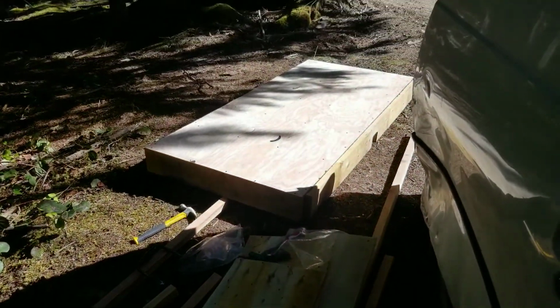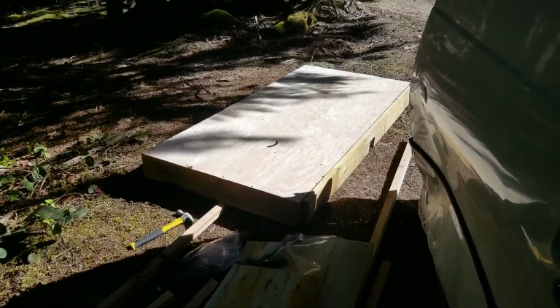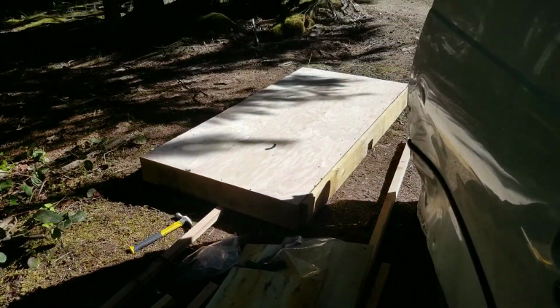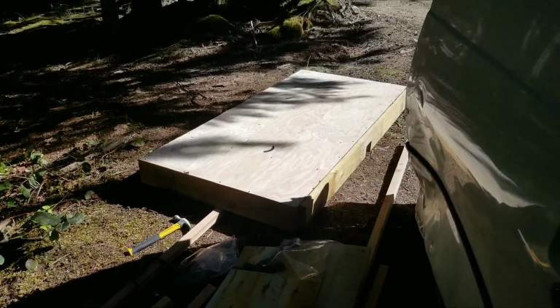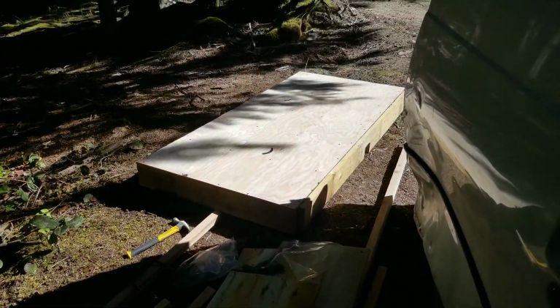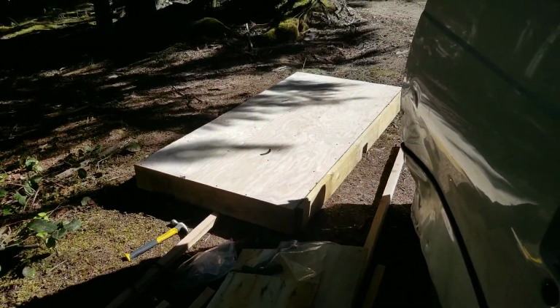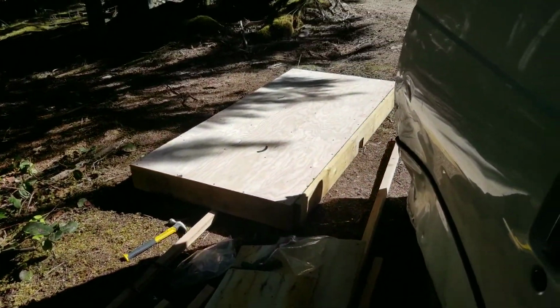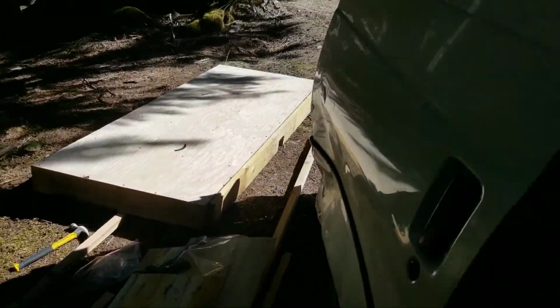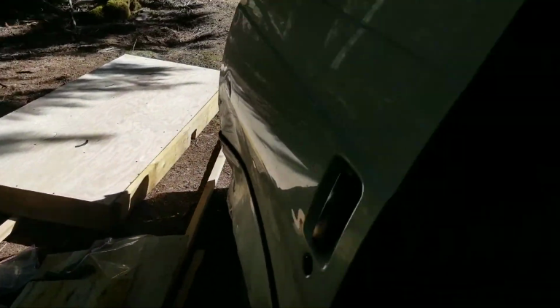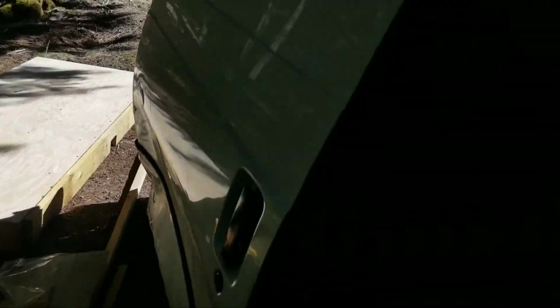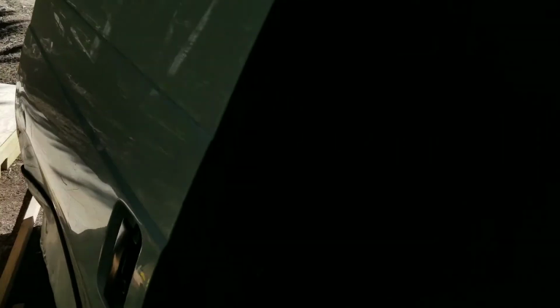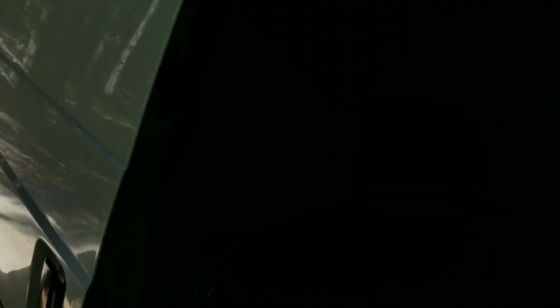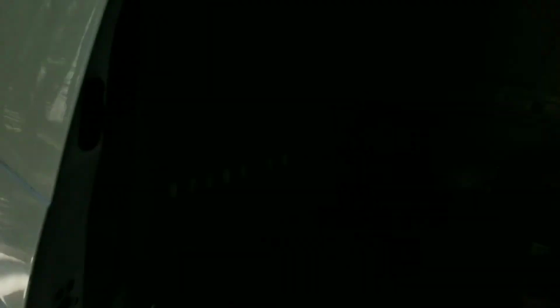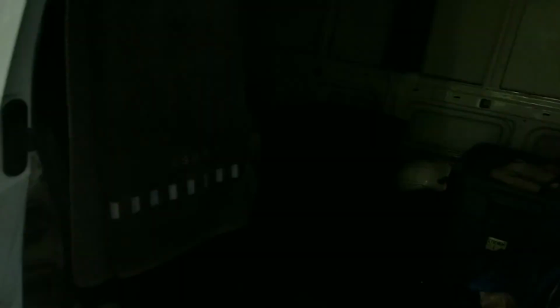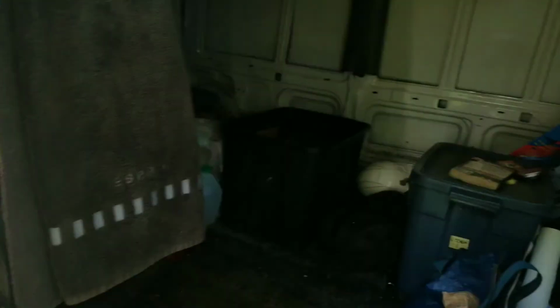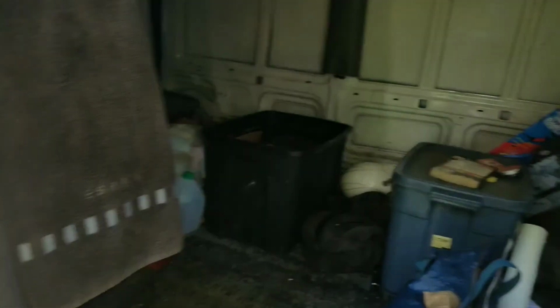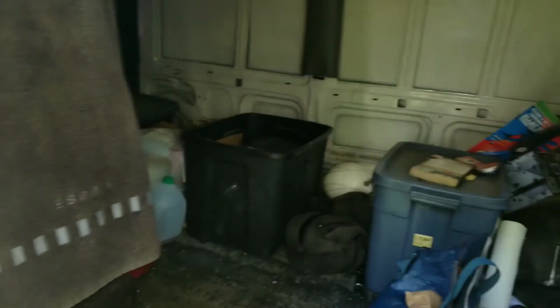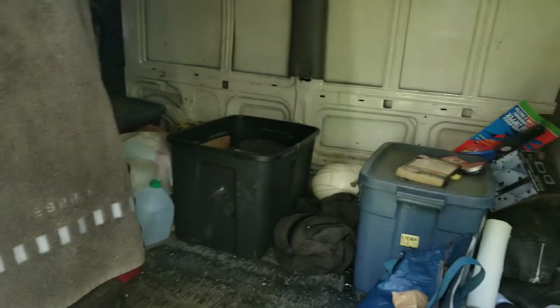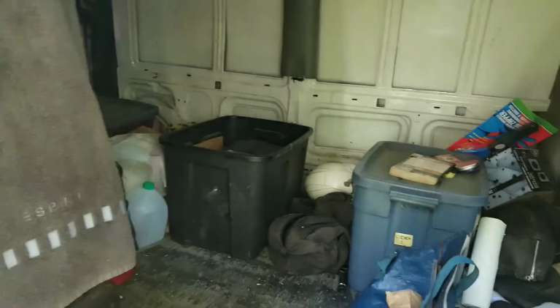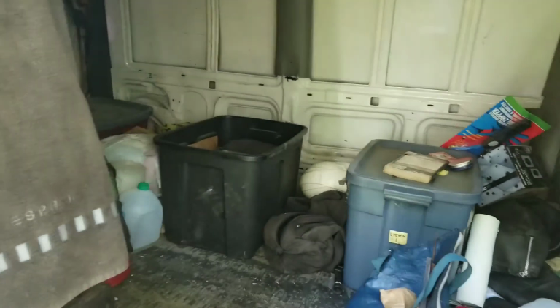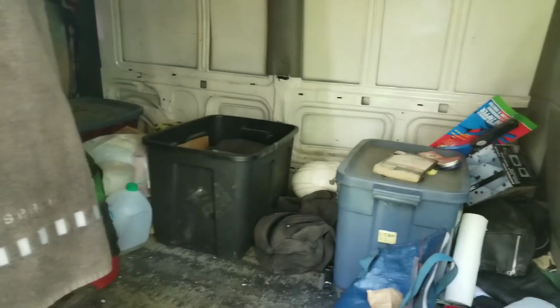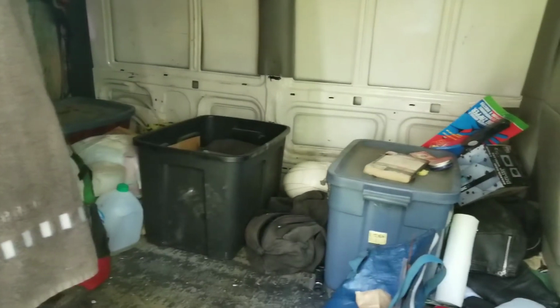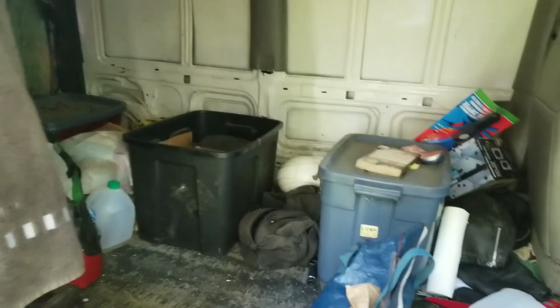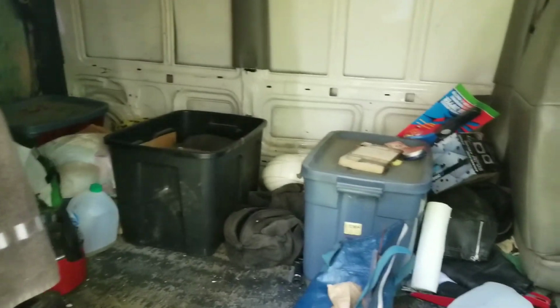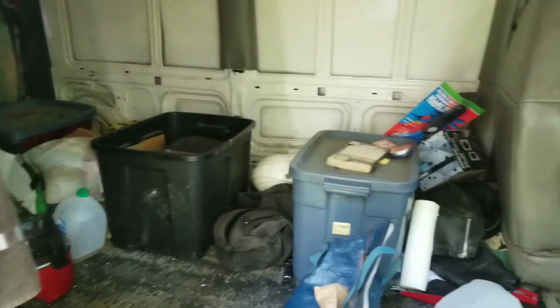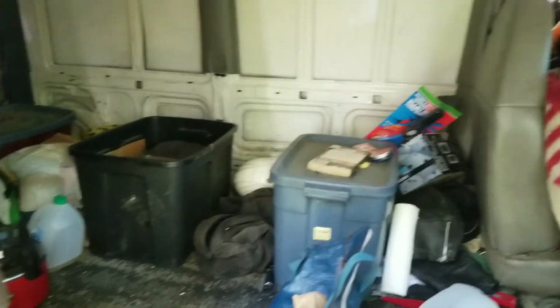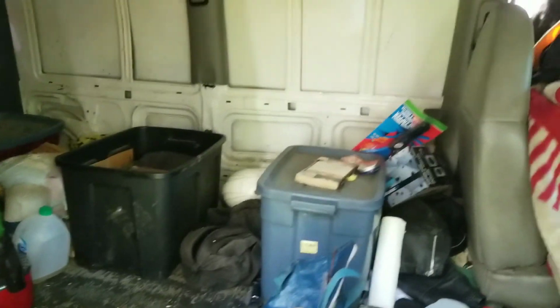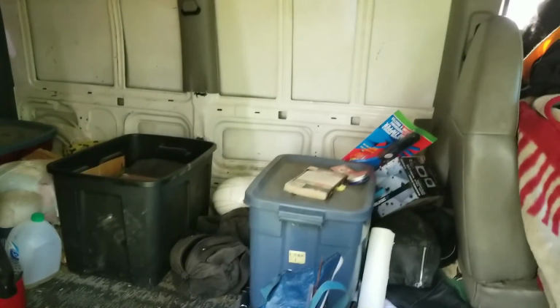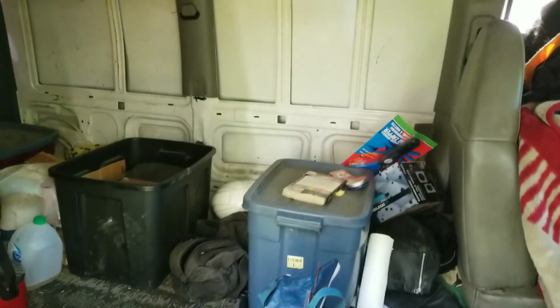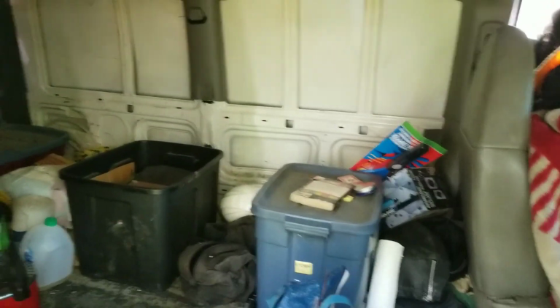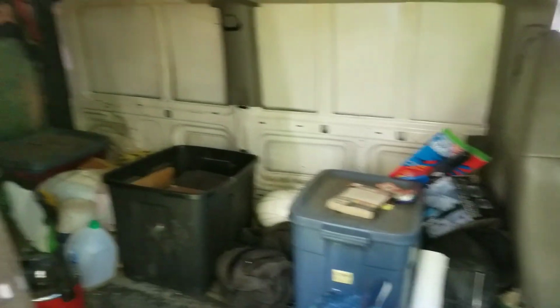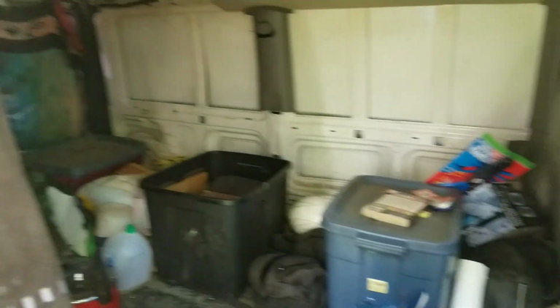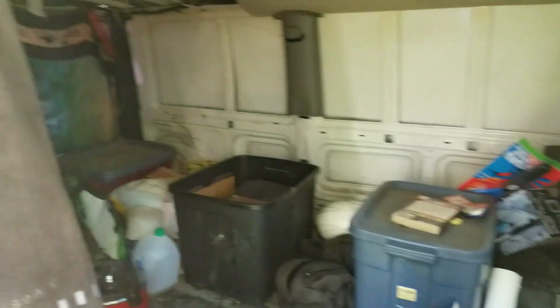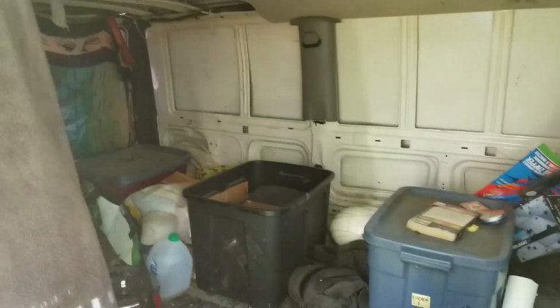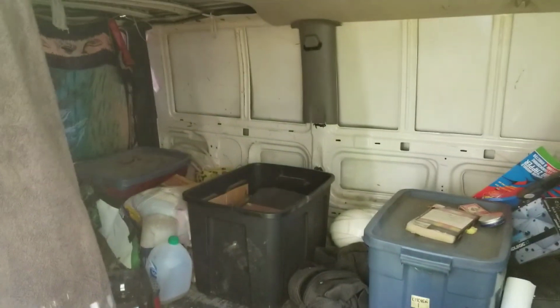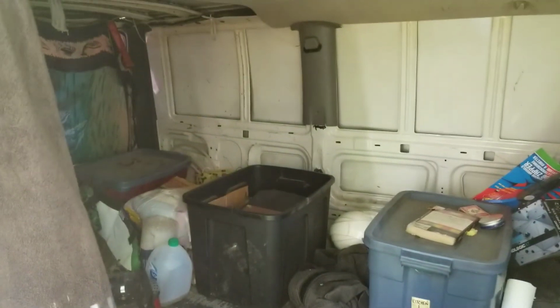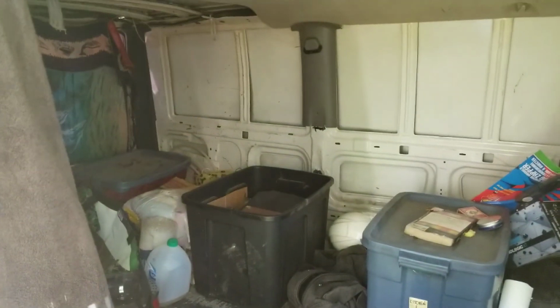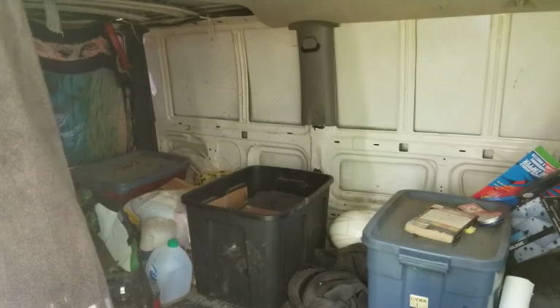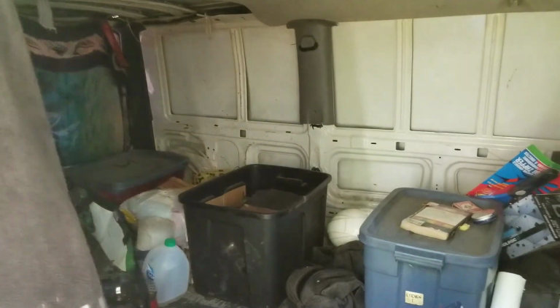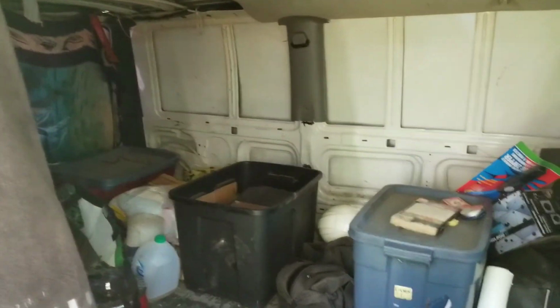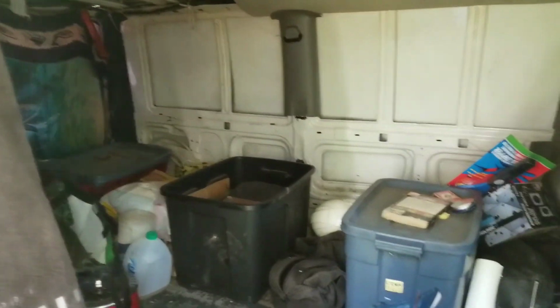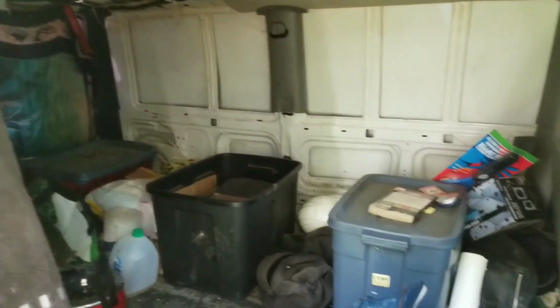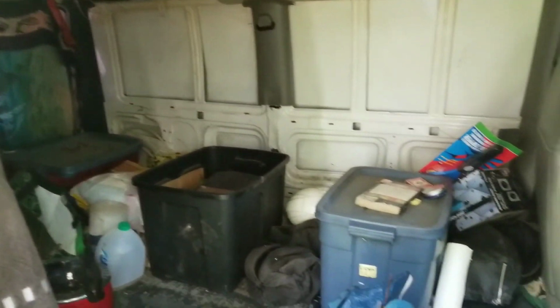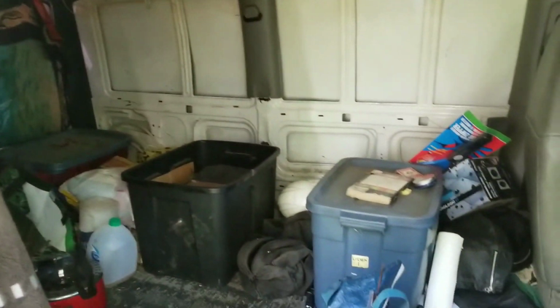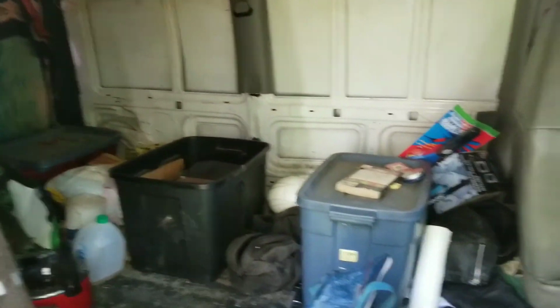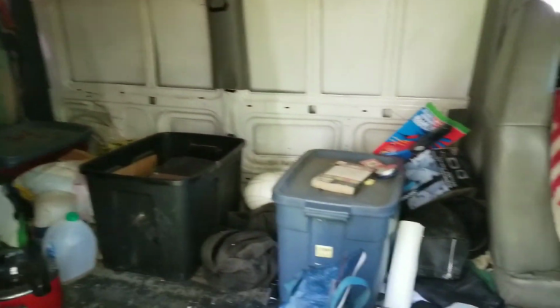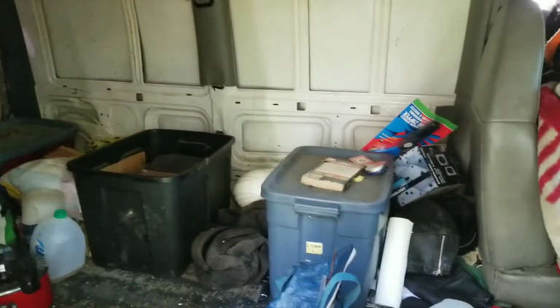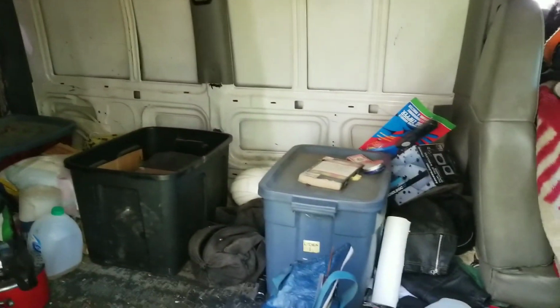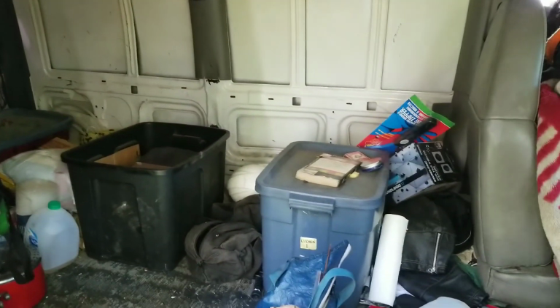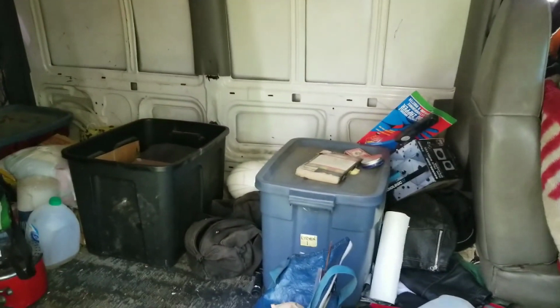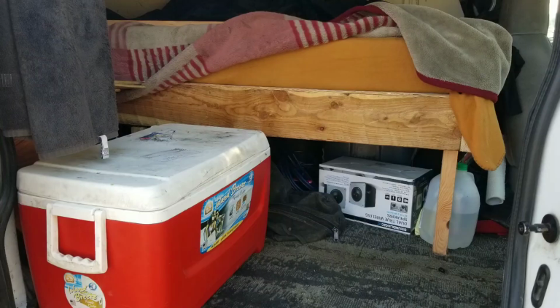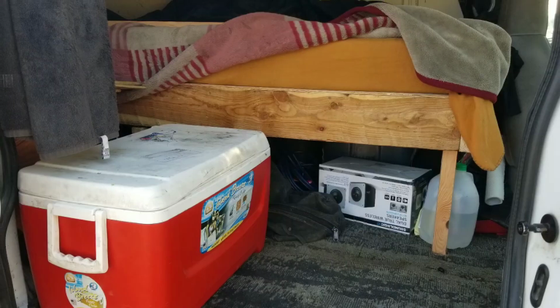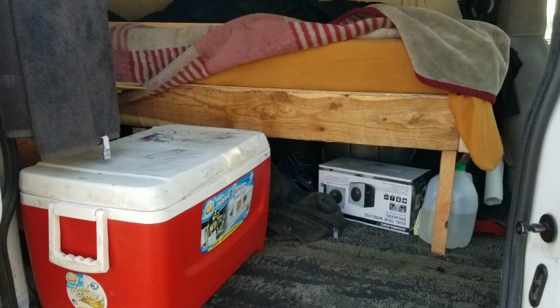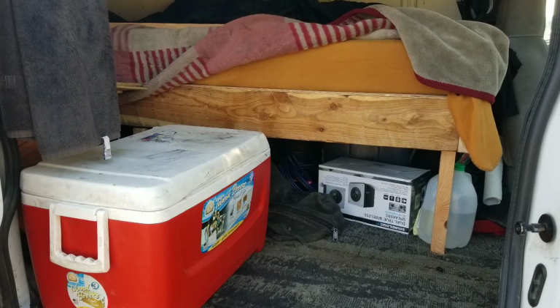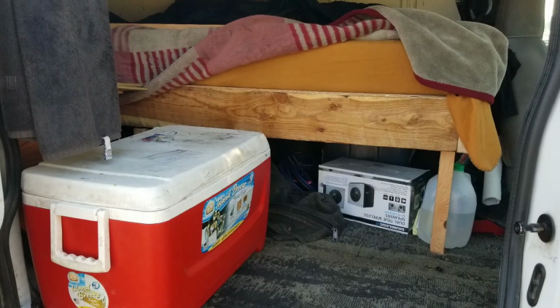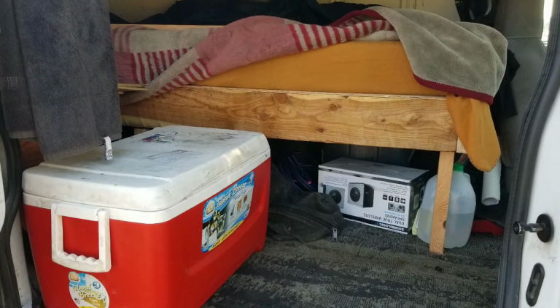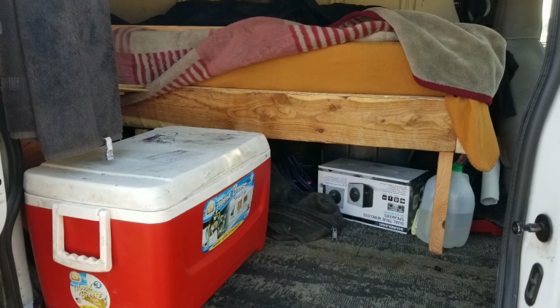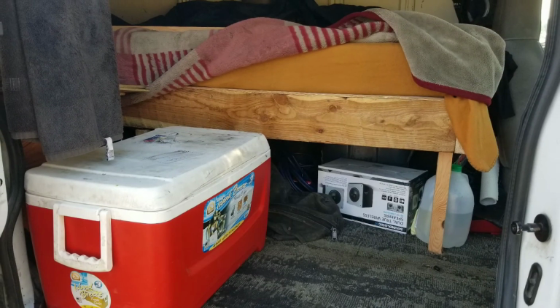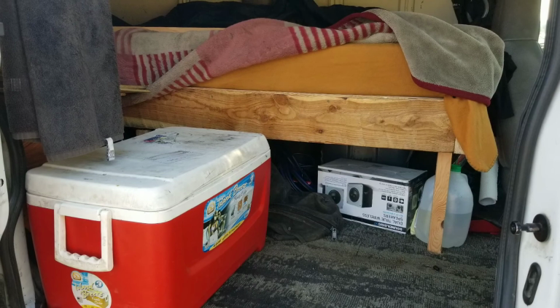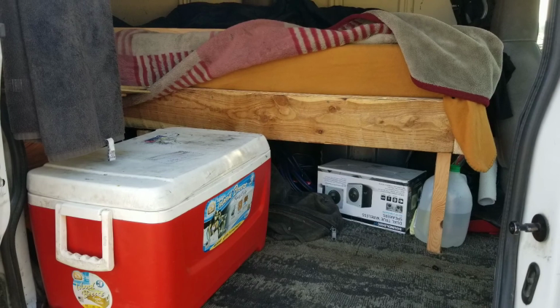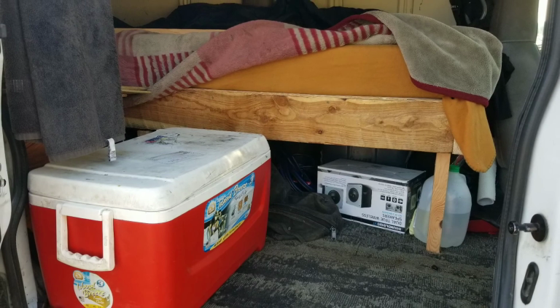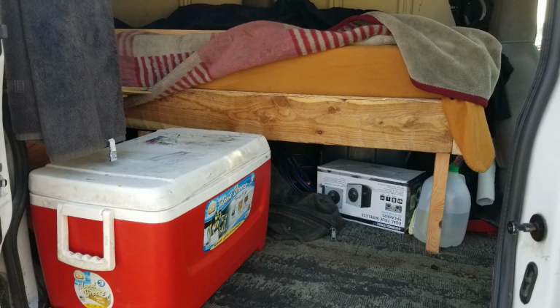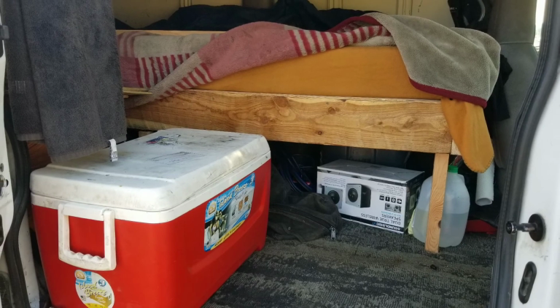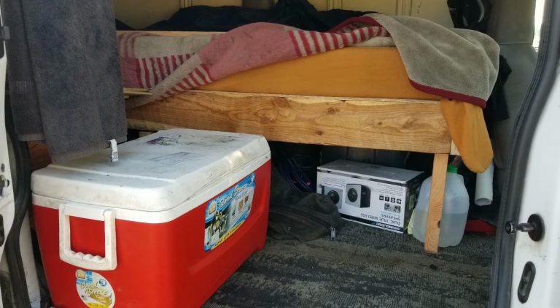Building myself a new bed for the van. It's going to fit right in there. There we go.